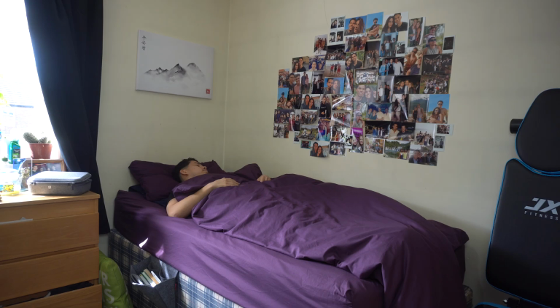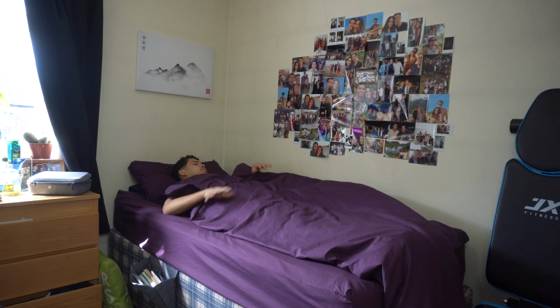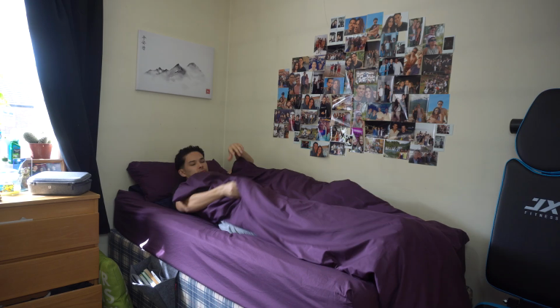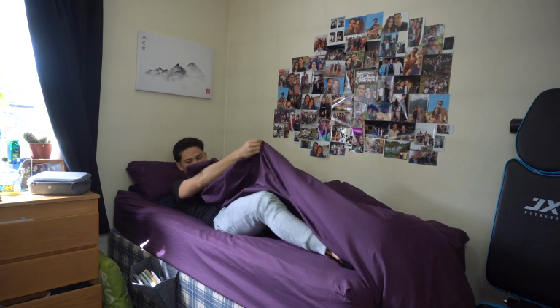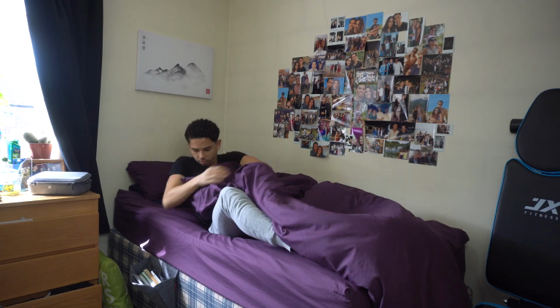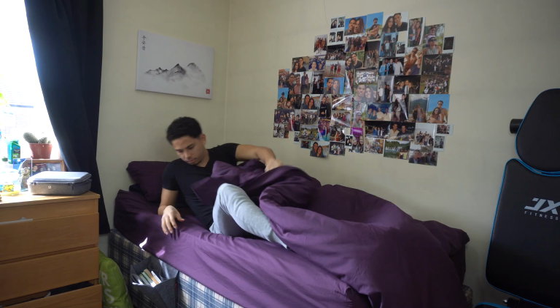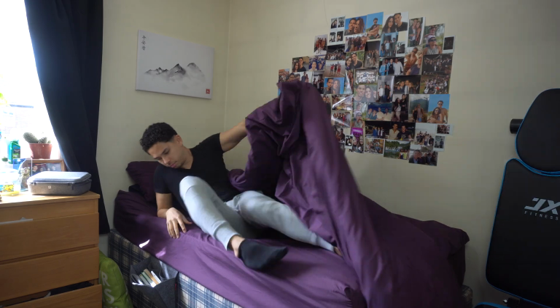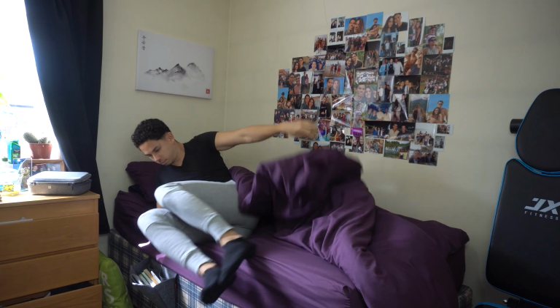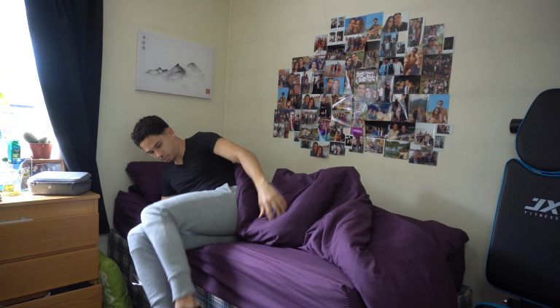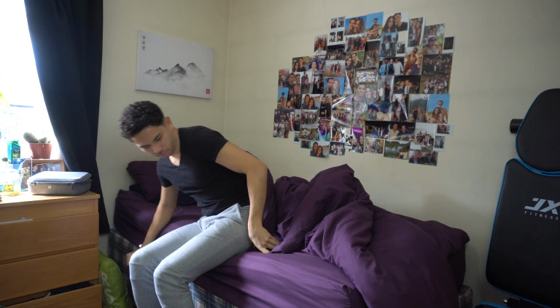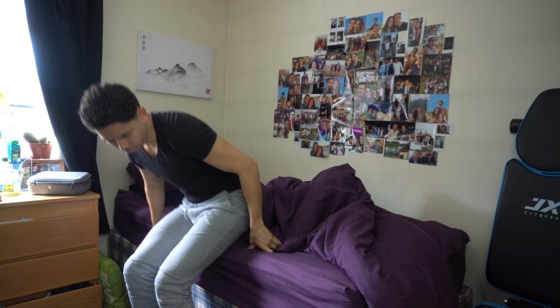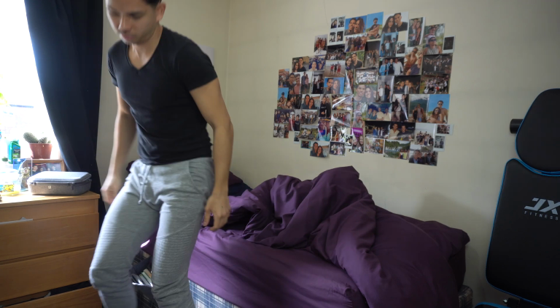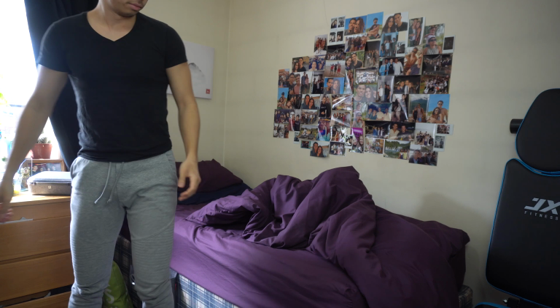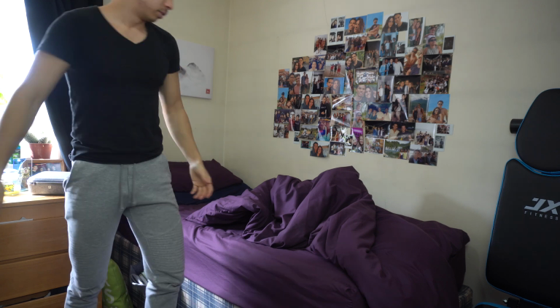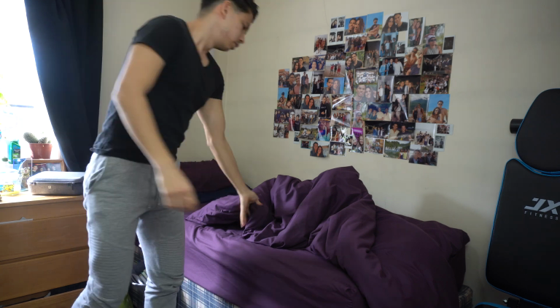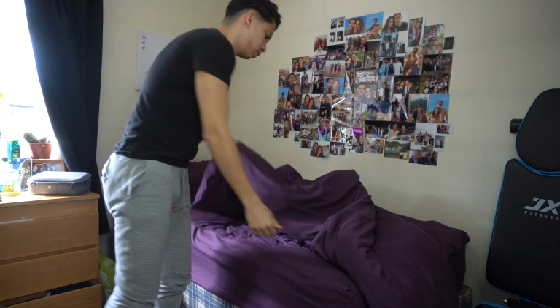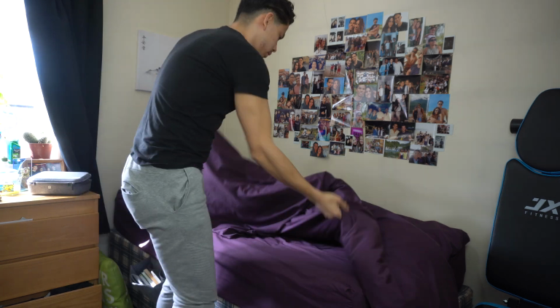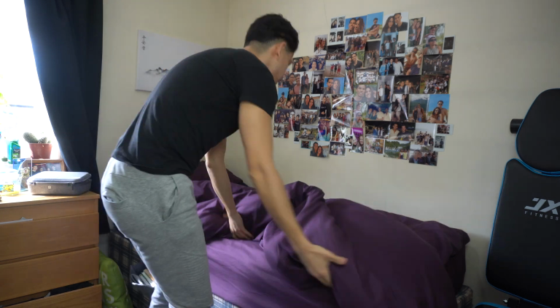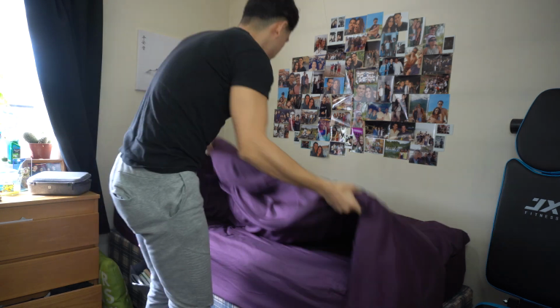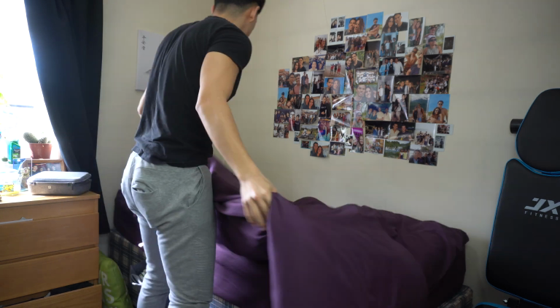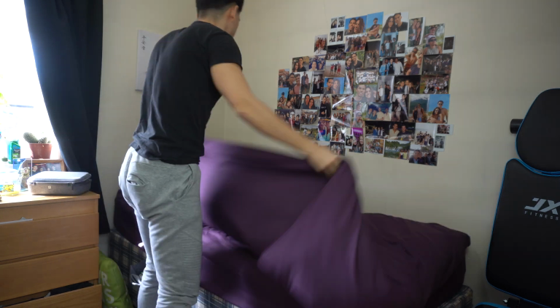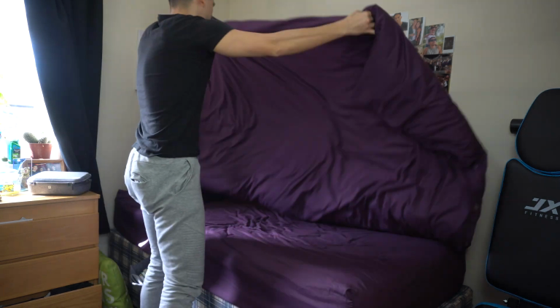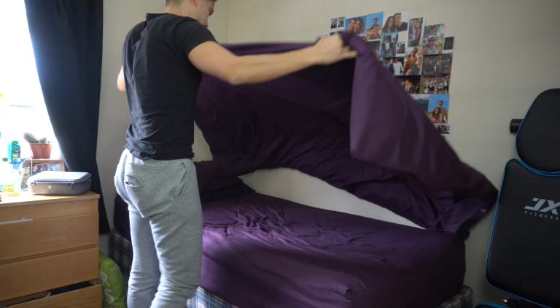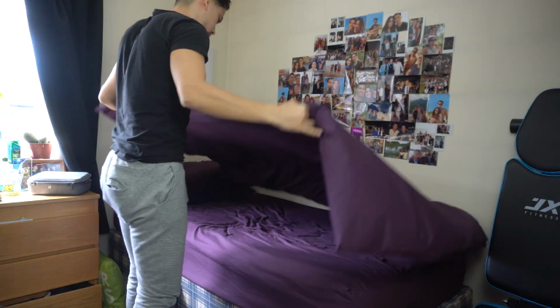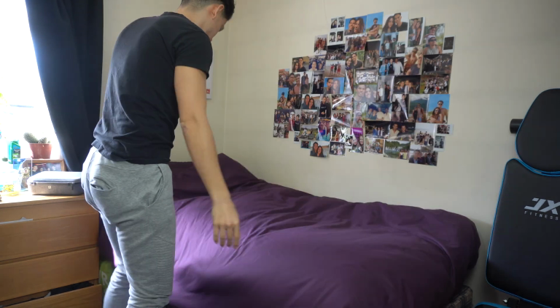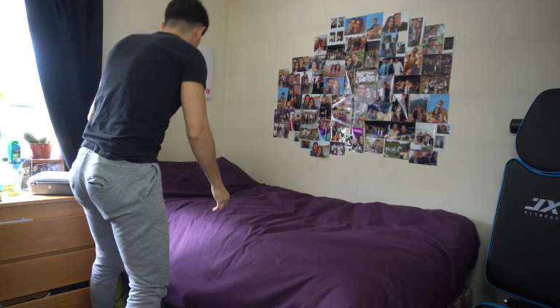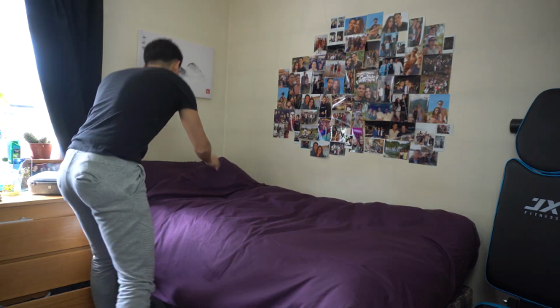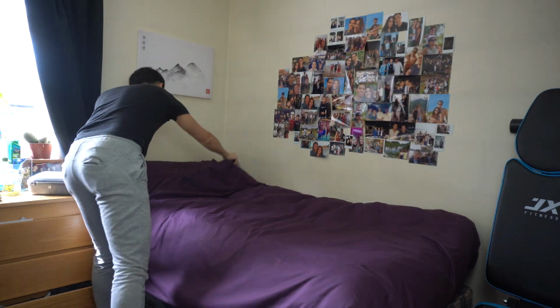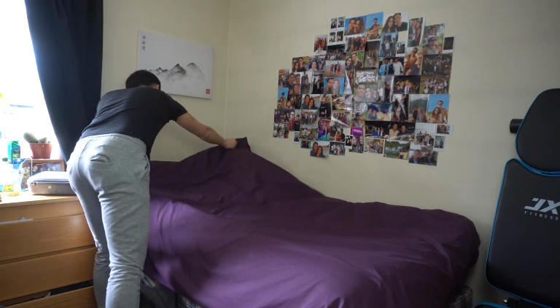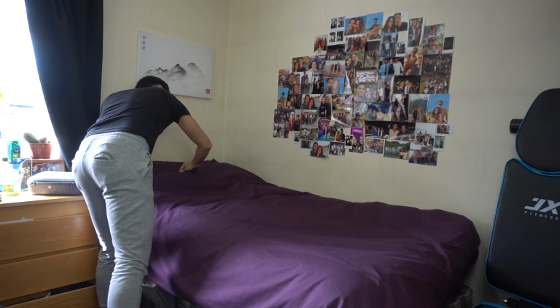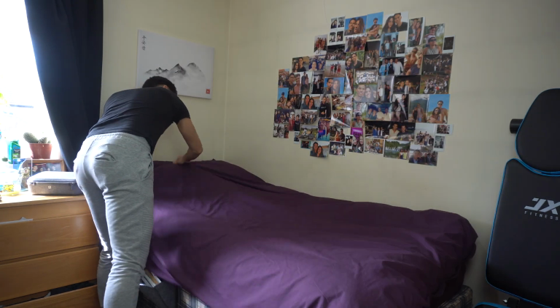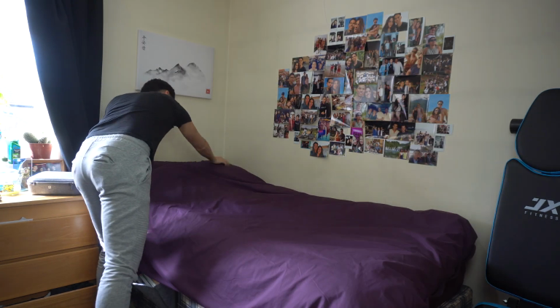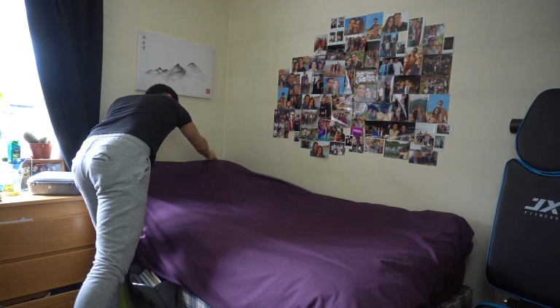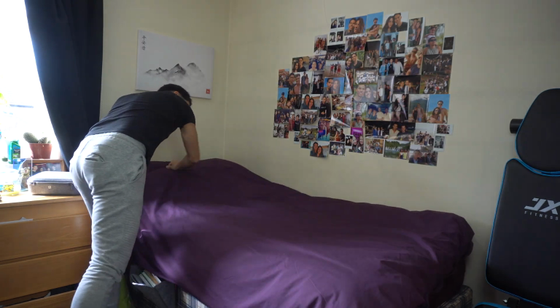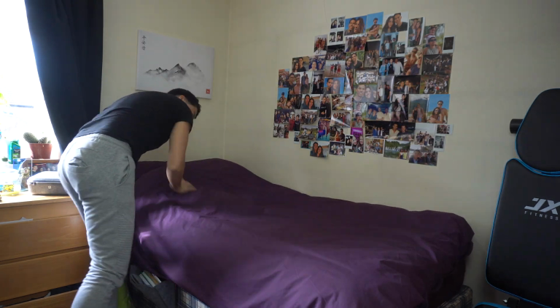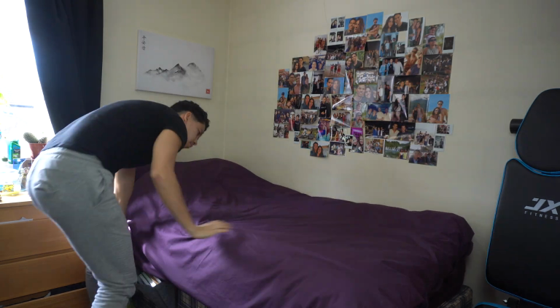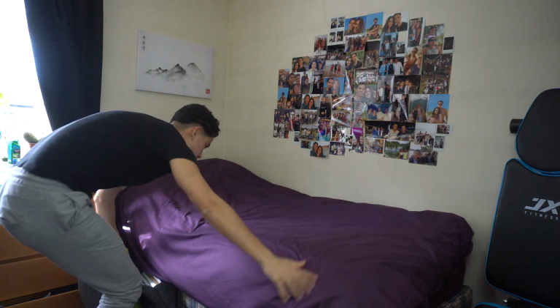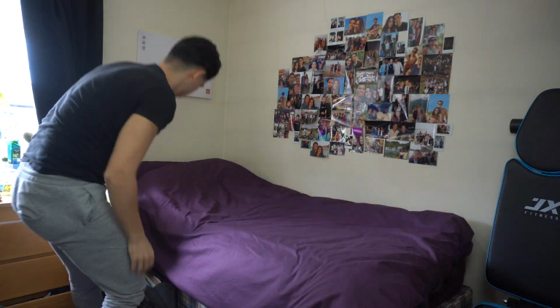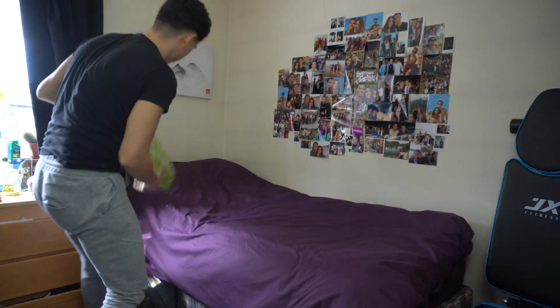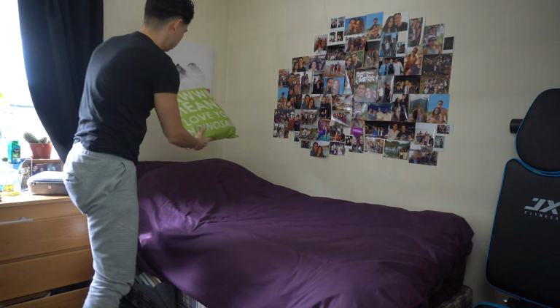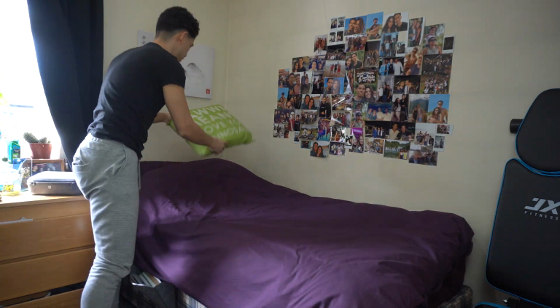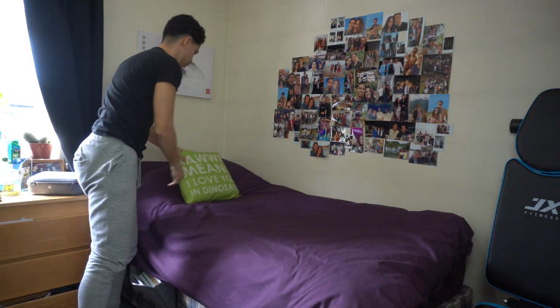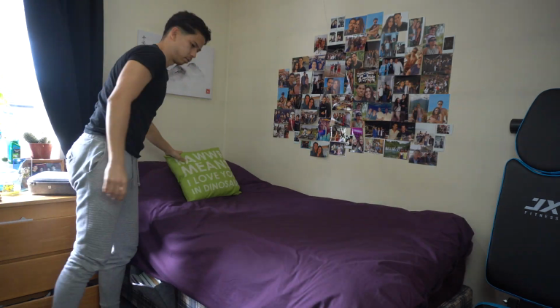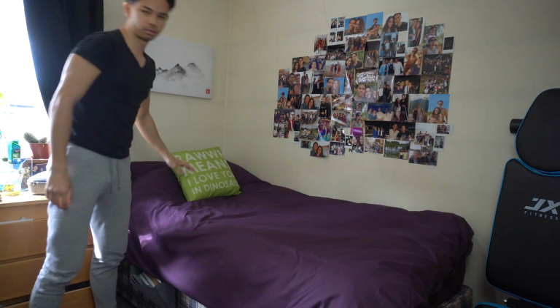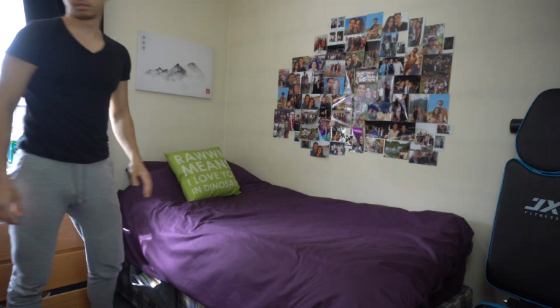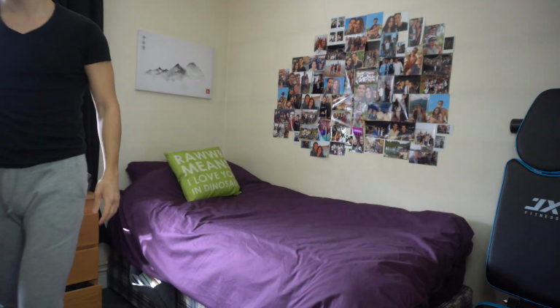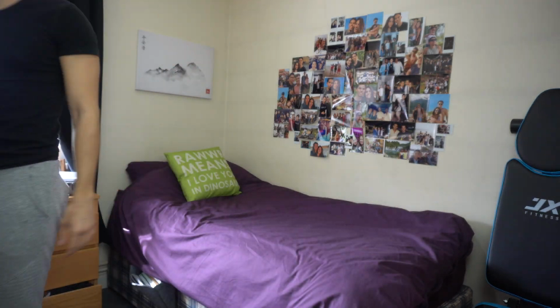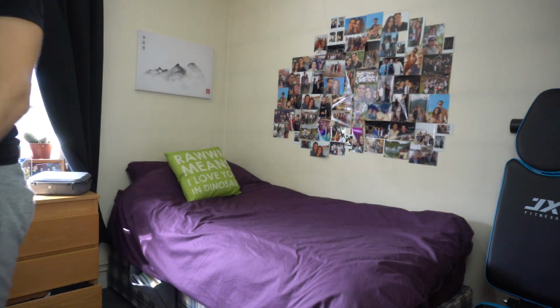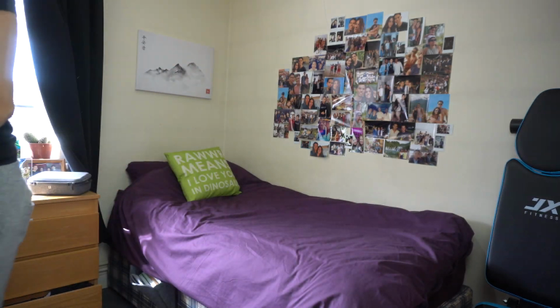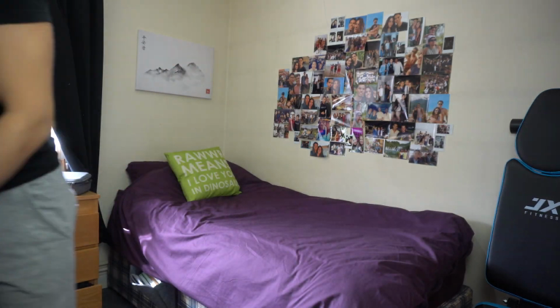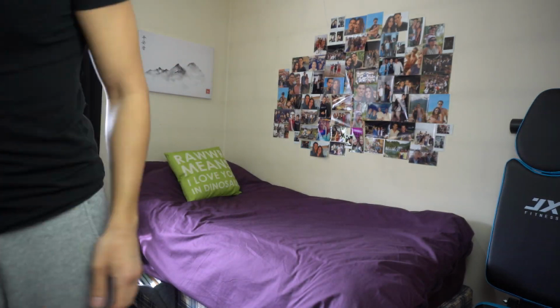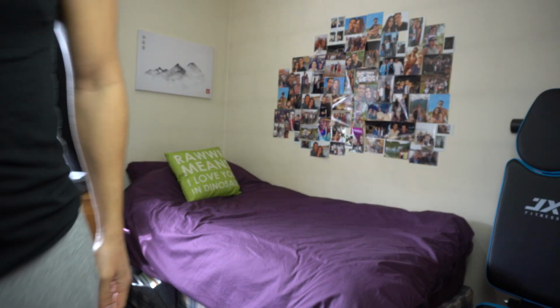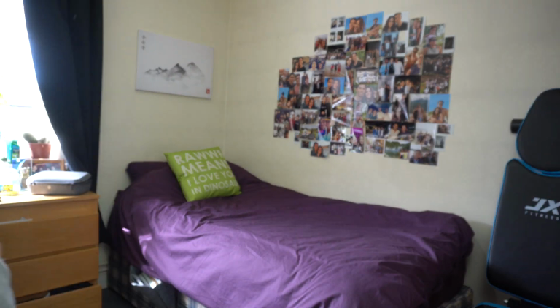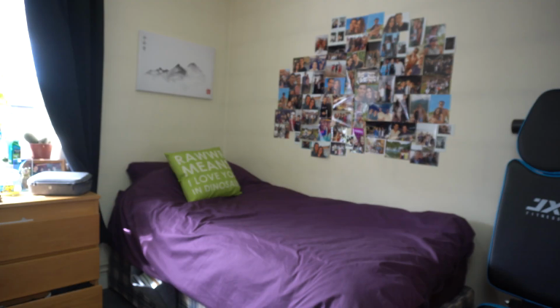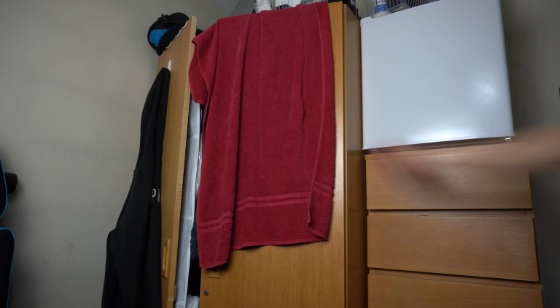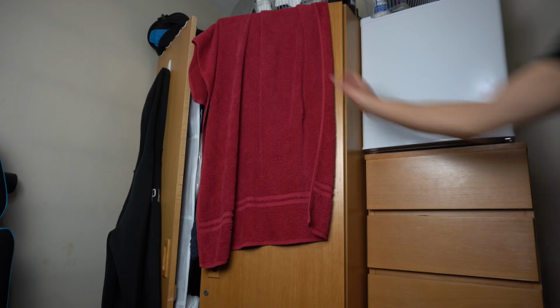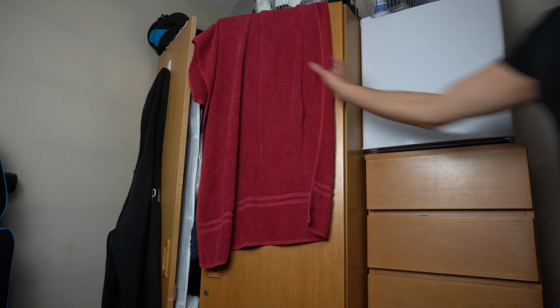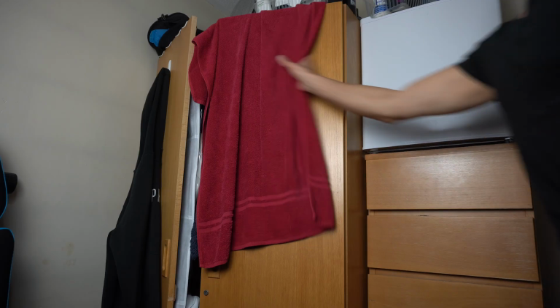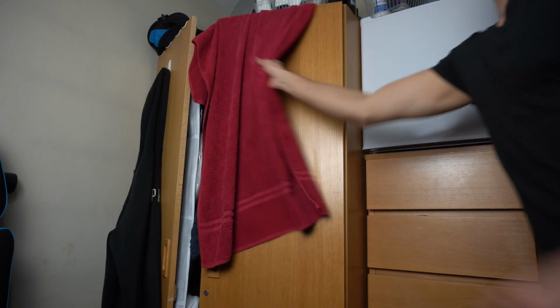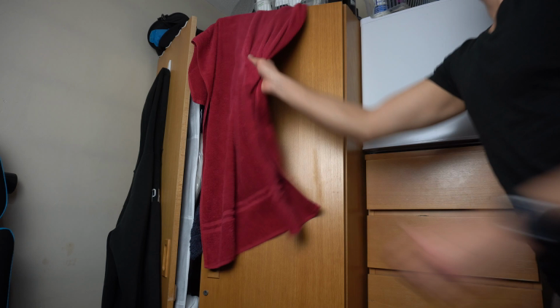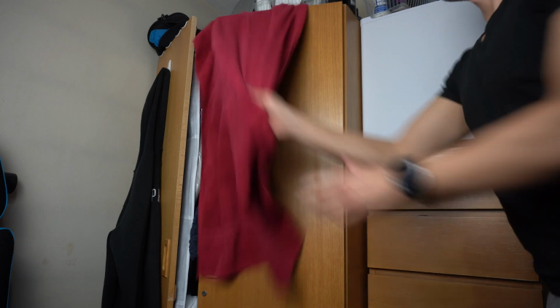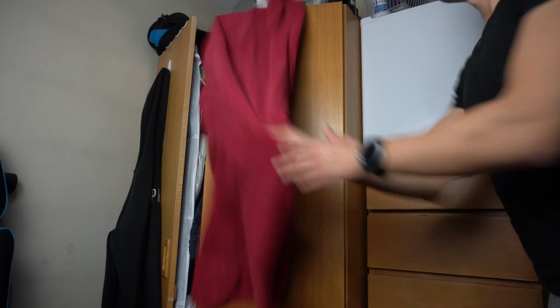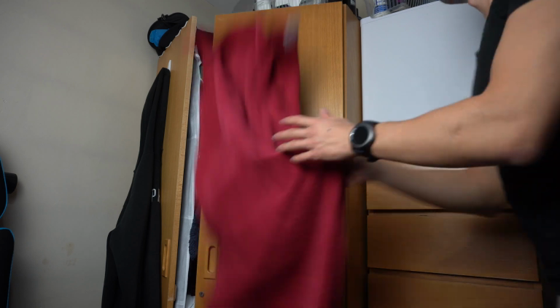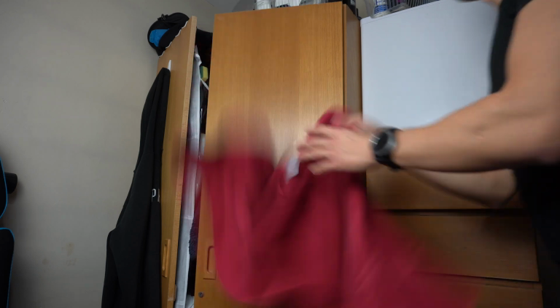When my second alarm rings five minutes later, I then make my bed and cross over to the other side of my room and grab my towel on the way to the bathroom.